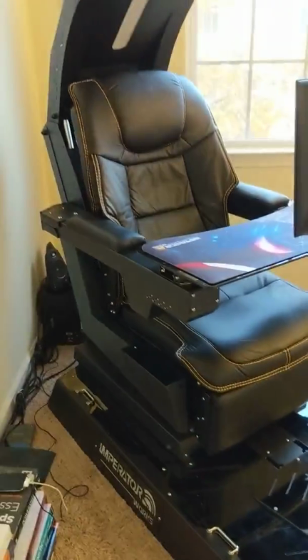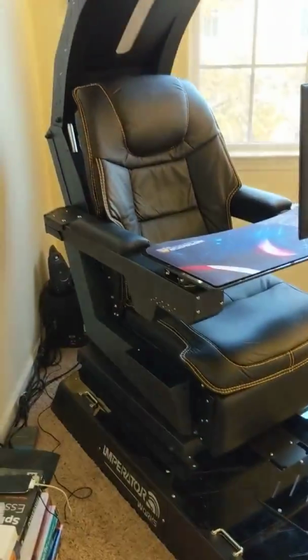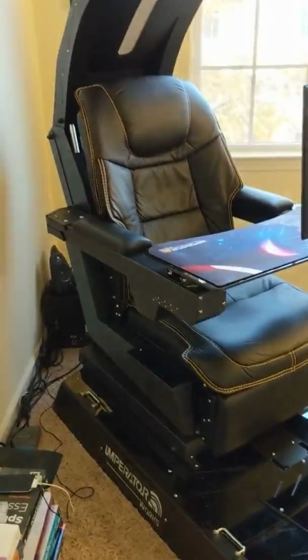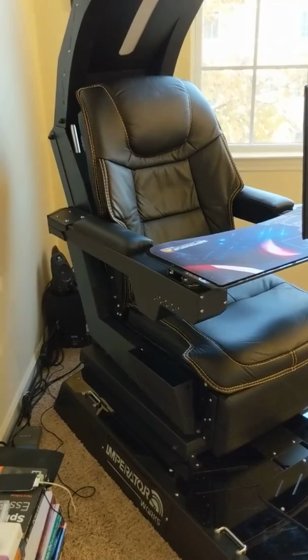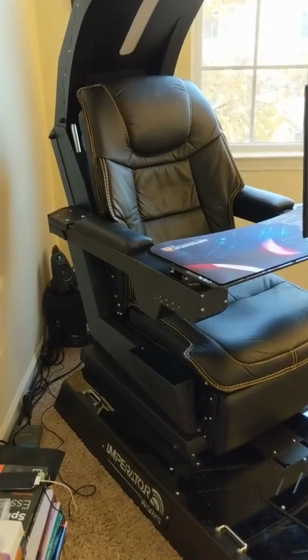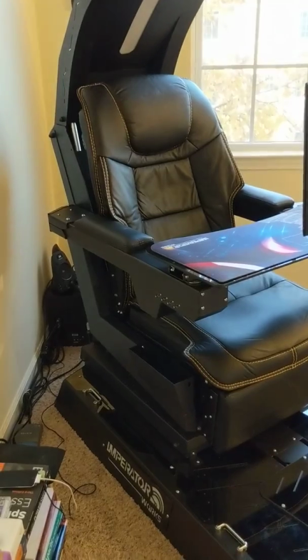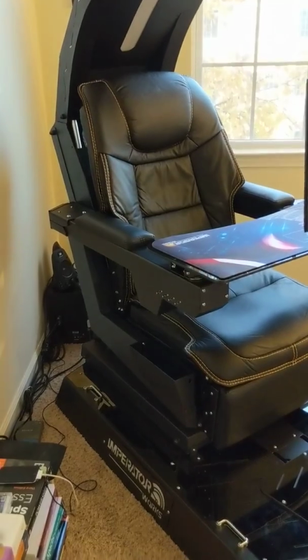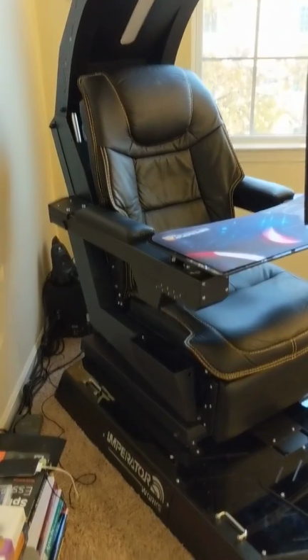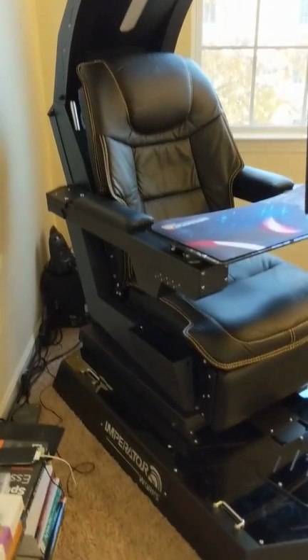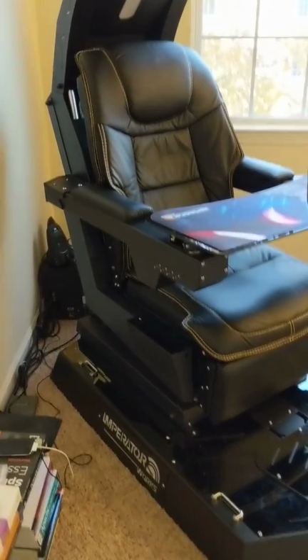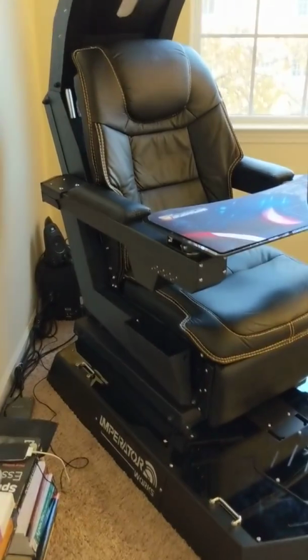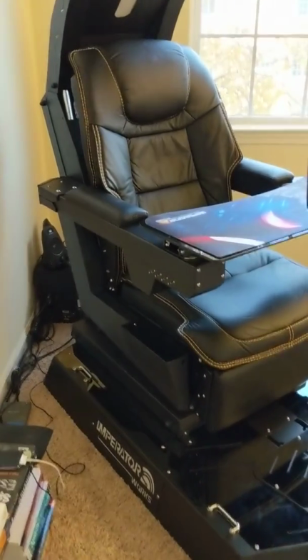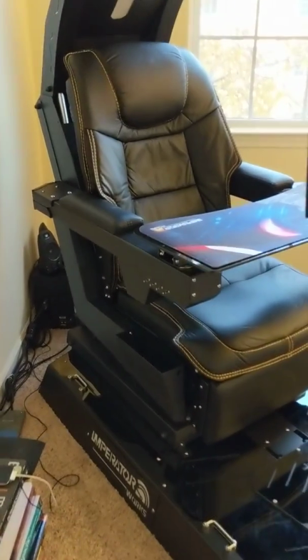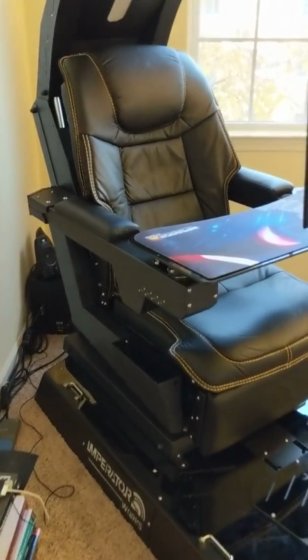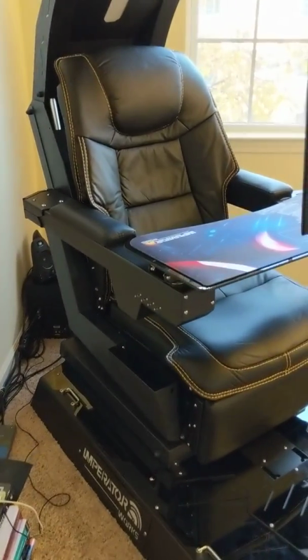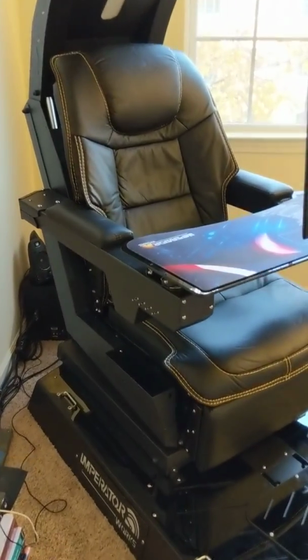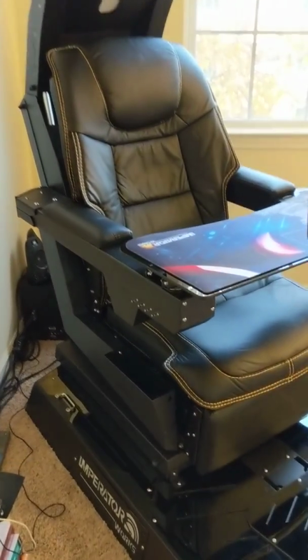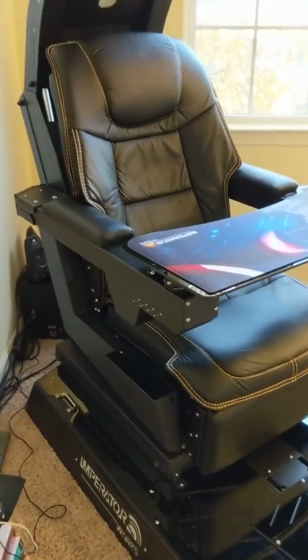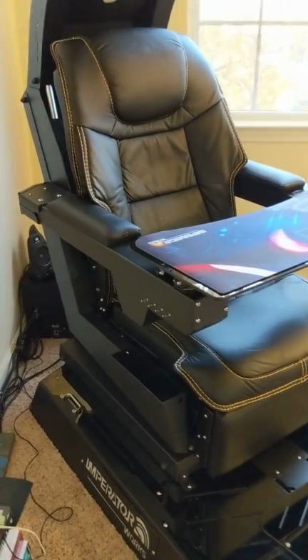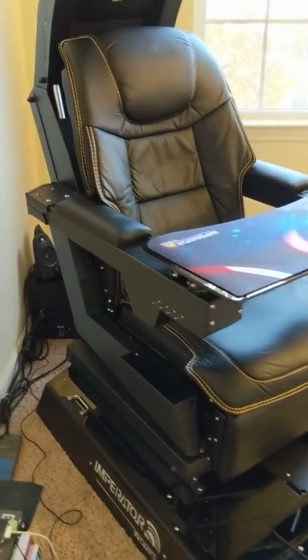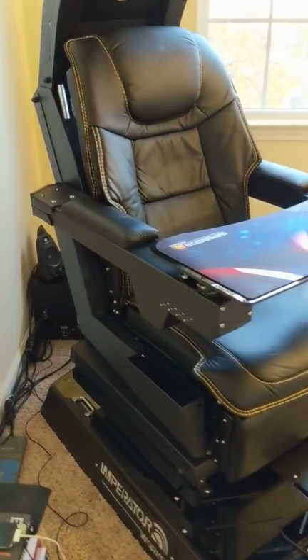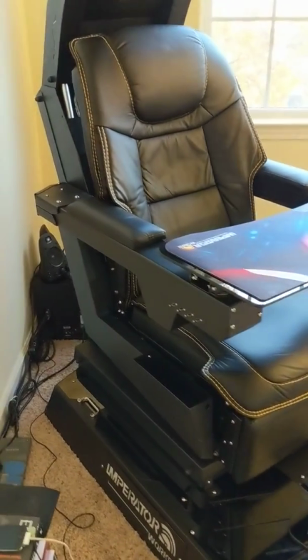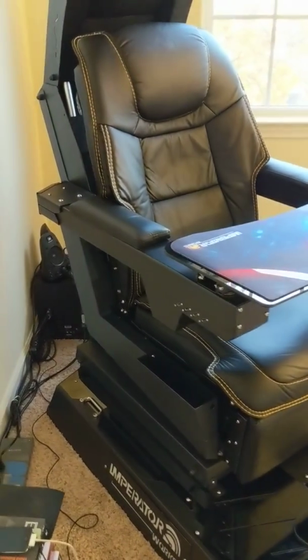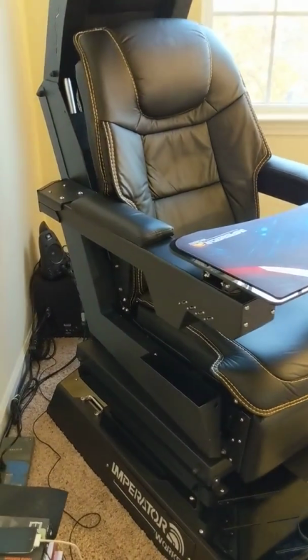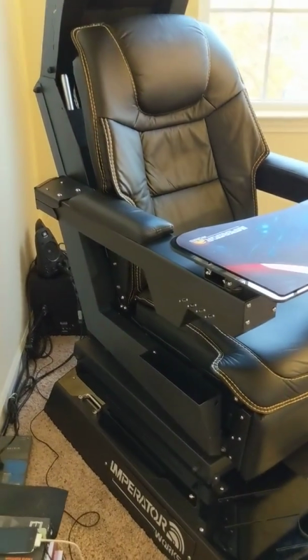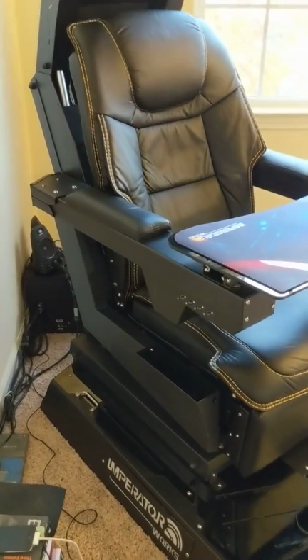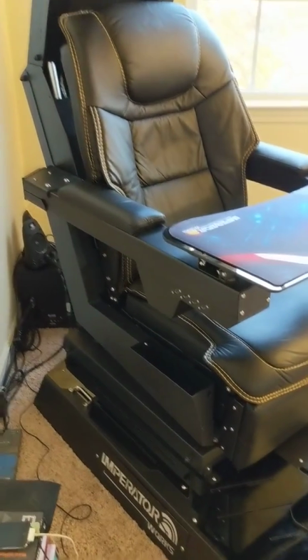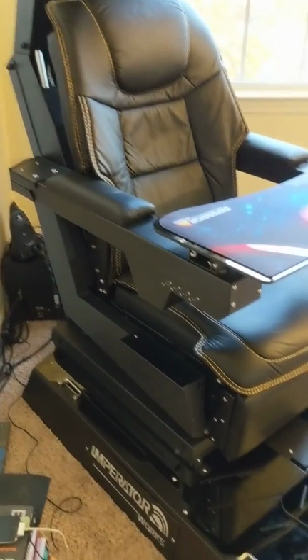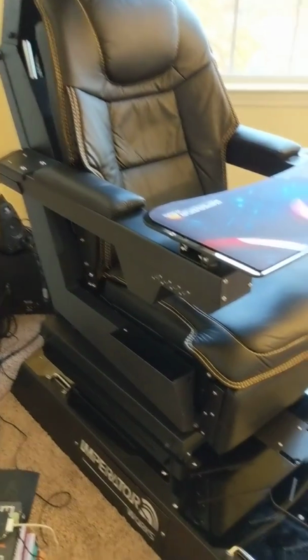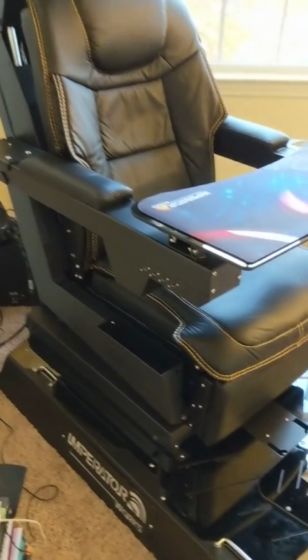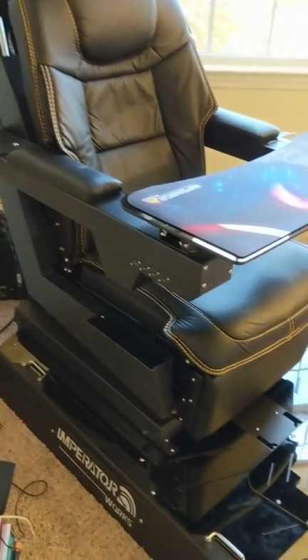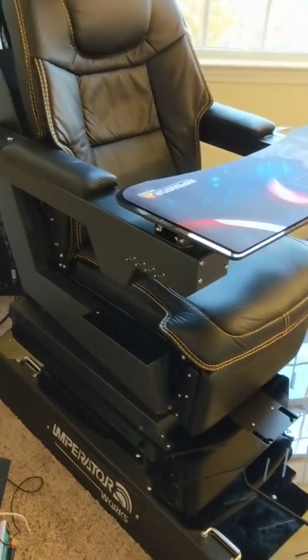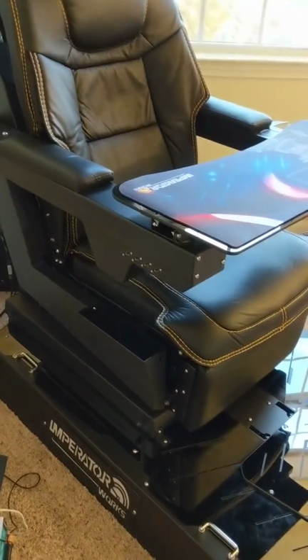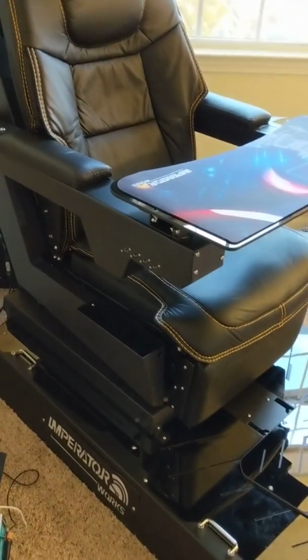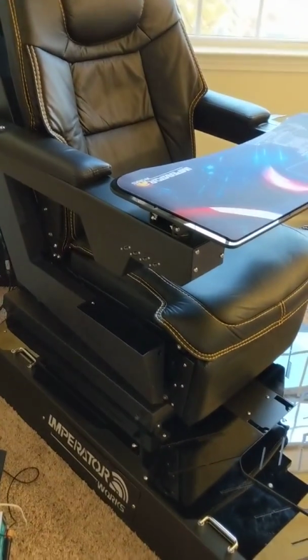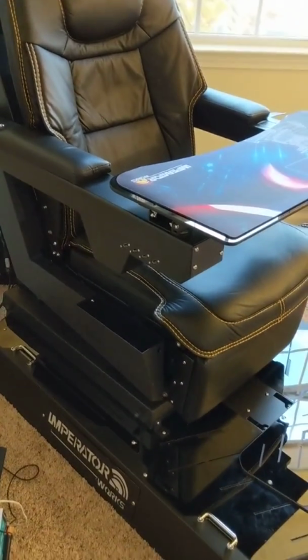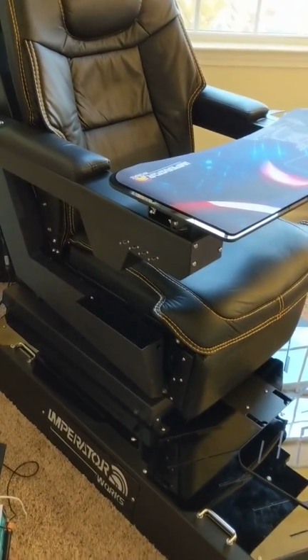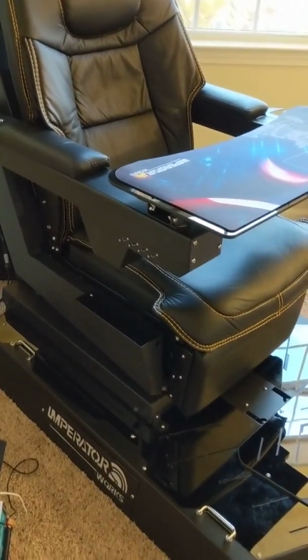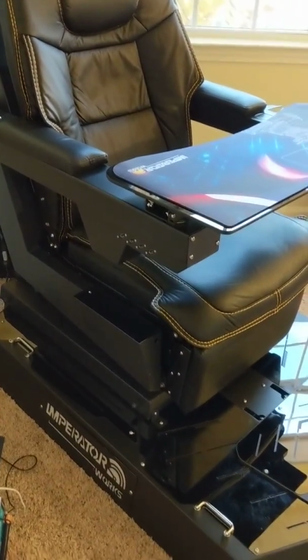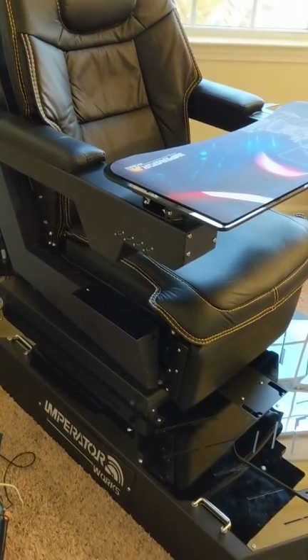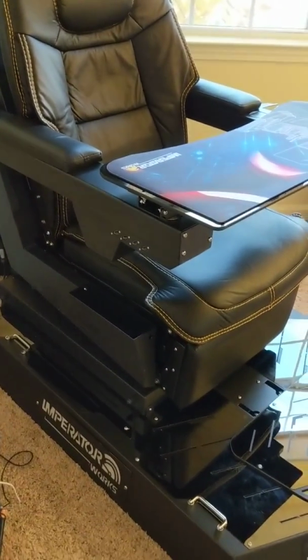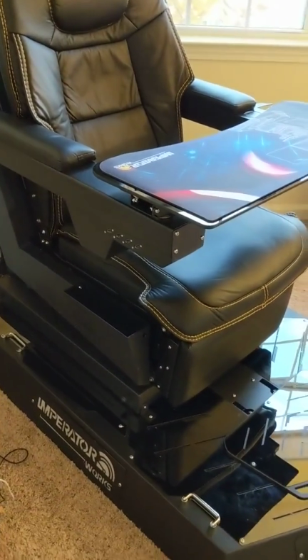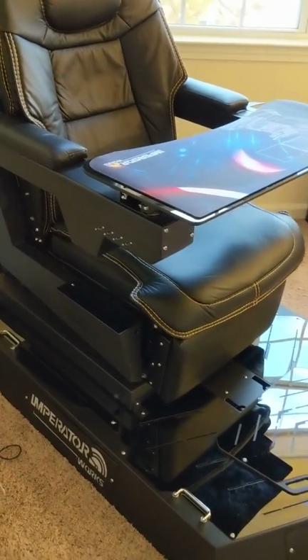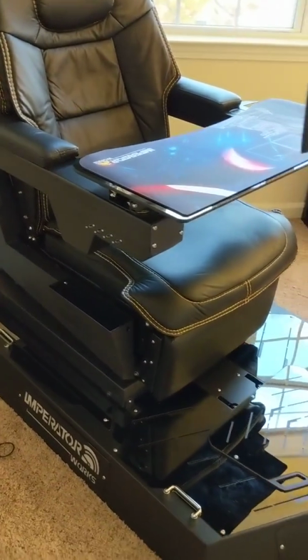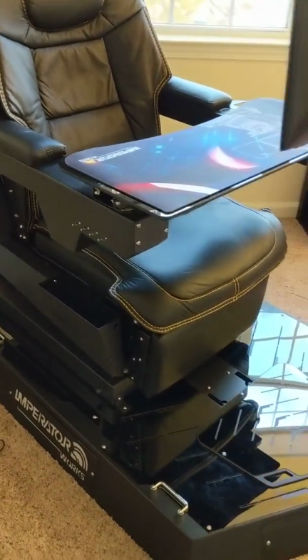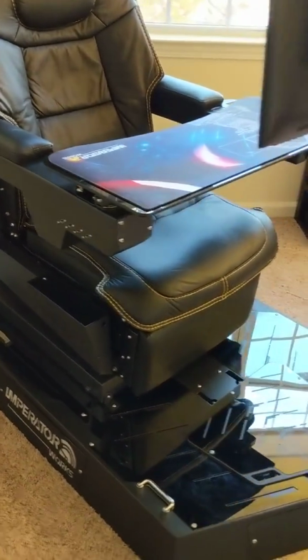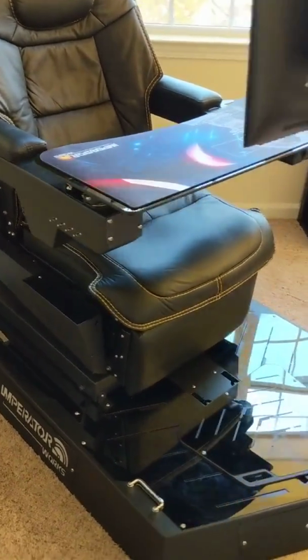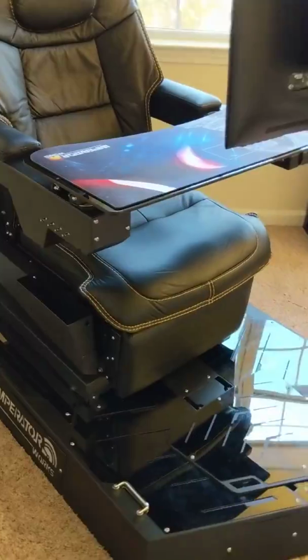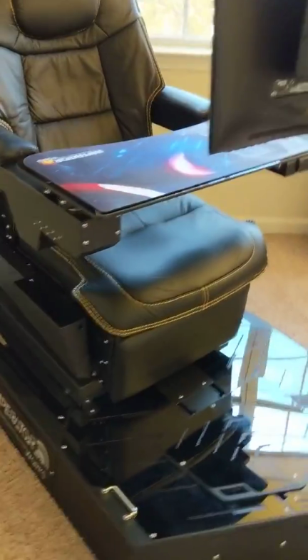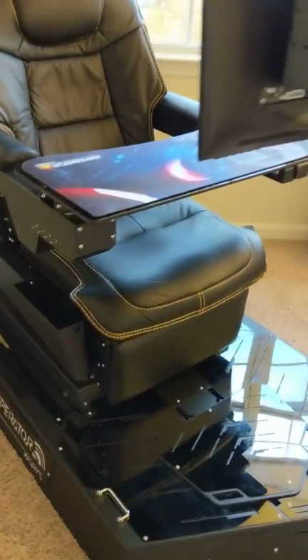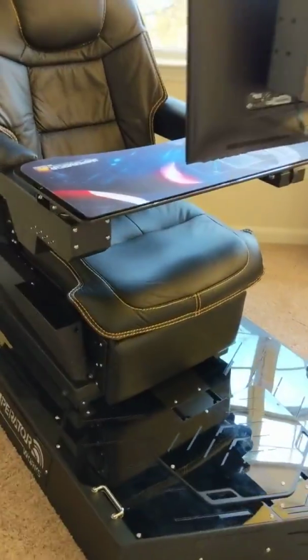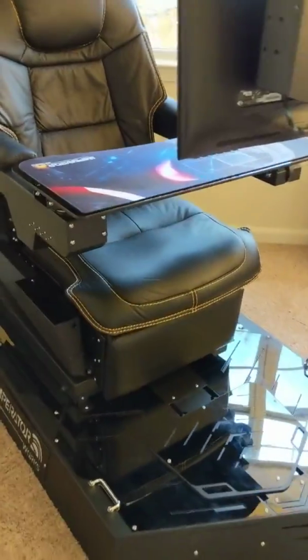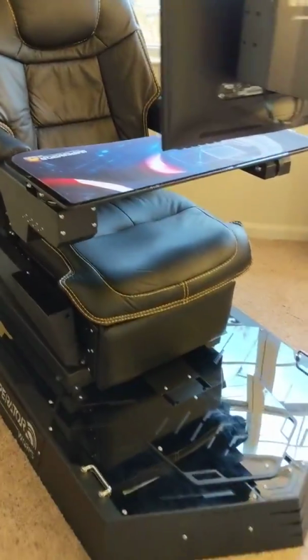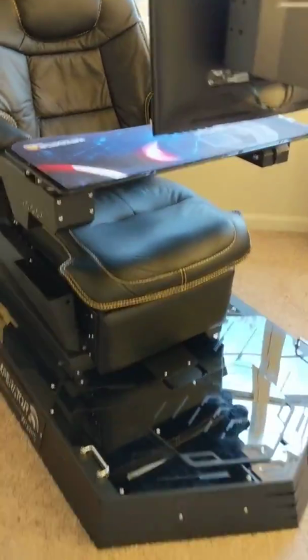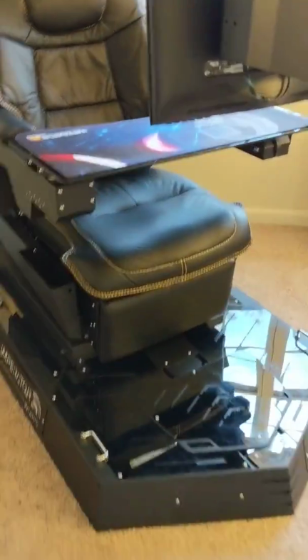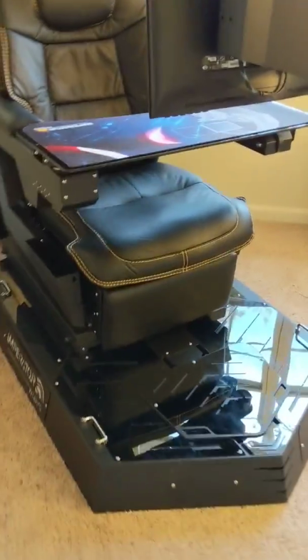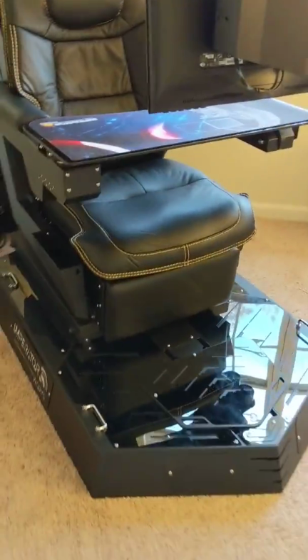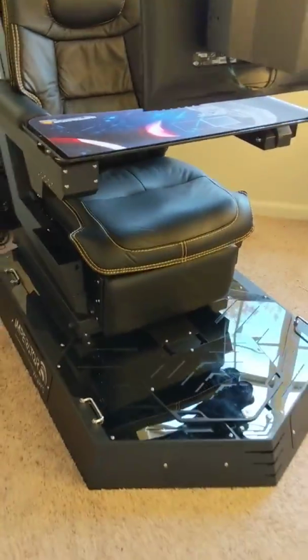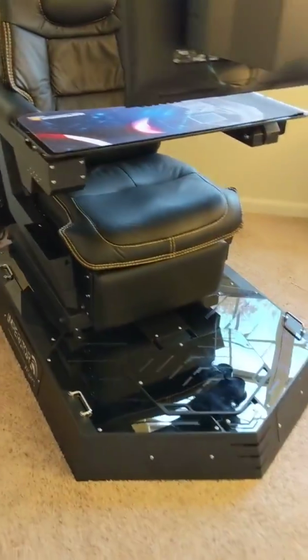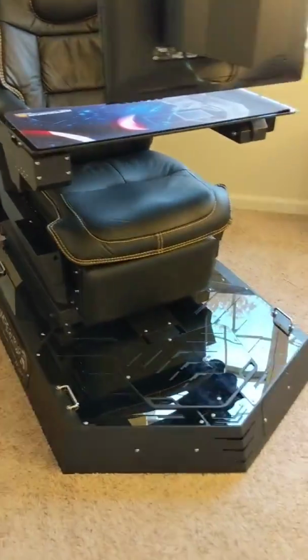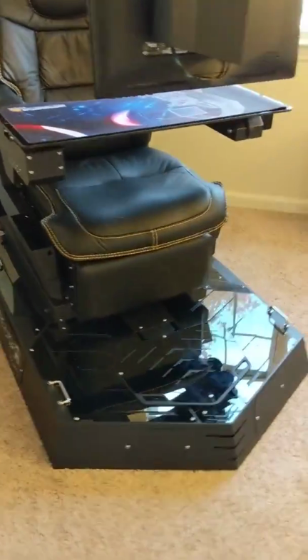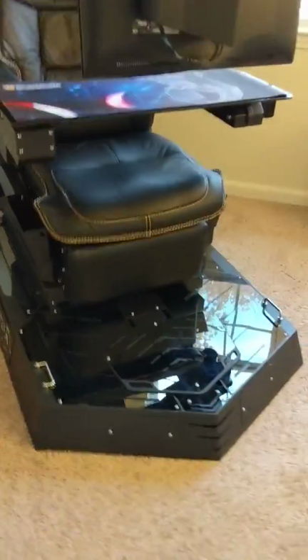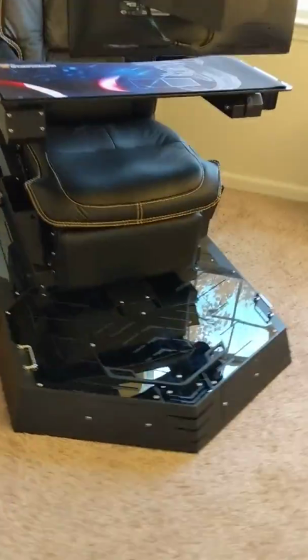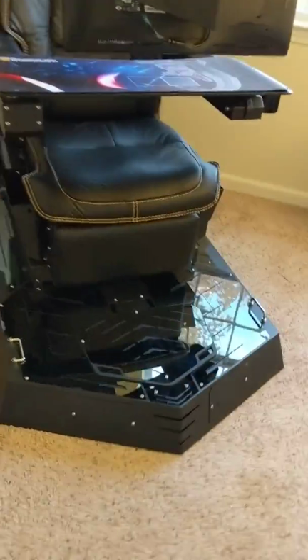Those are the features — in another video I will discuss the mechanical portions of this chair.